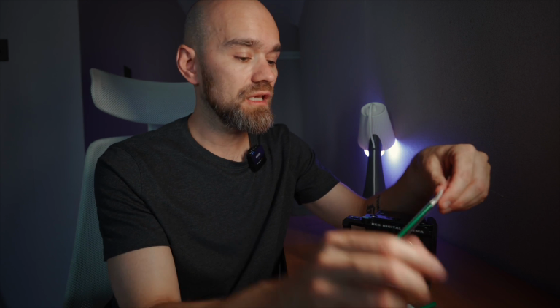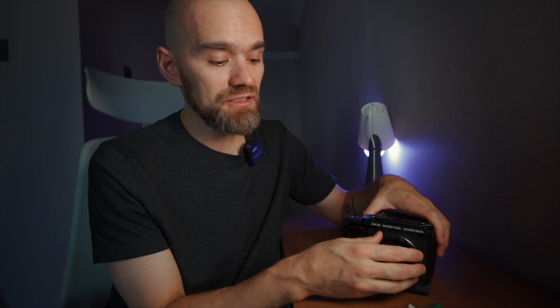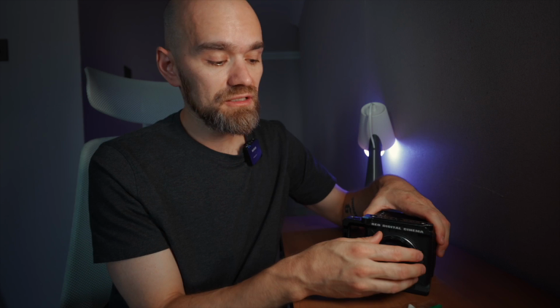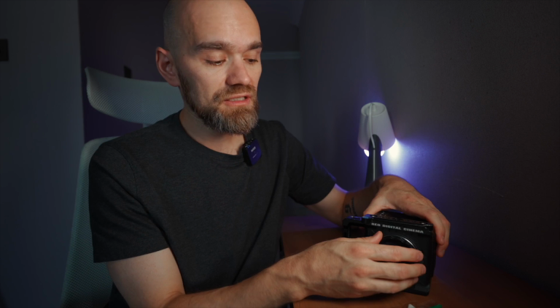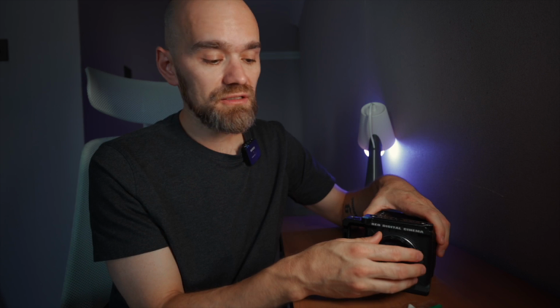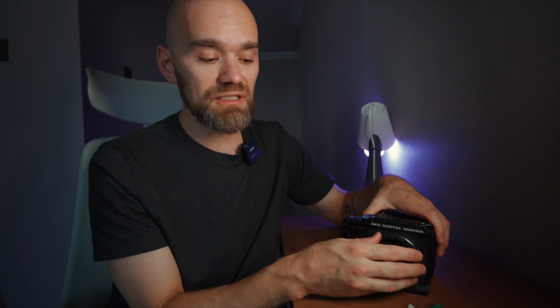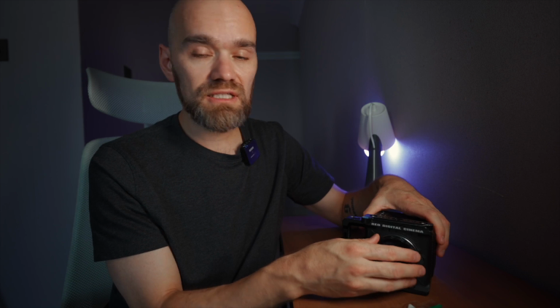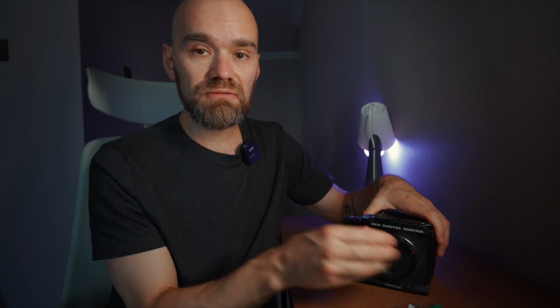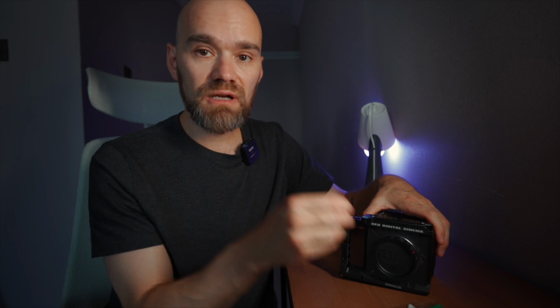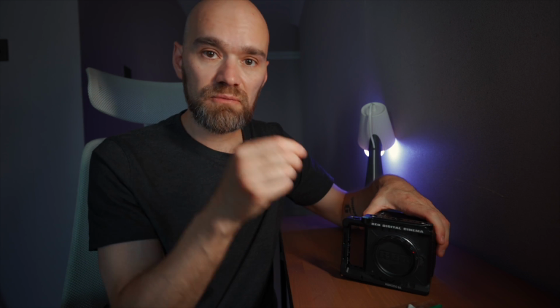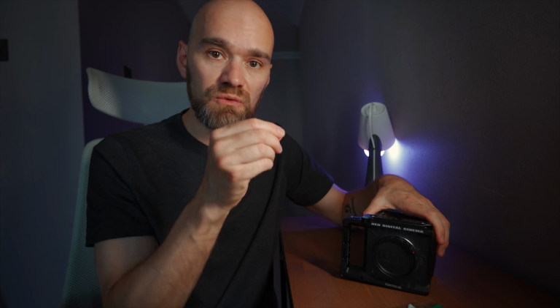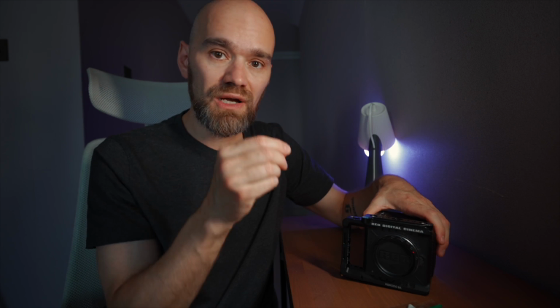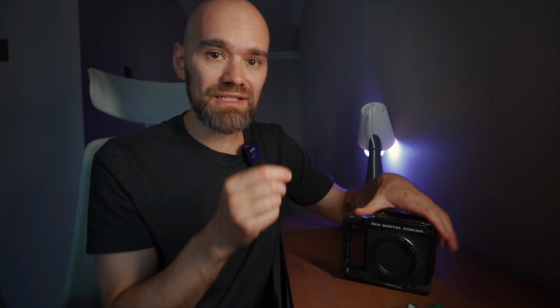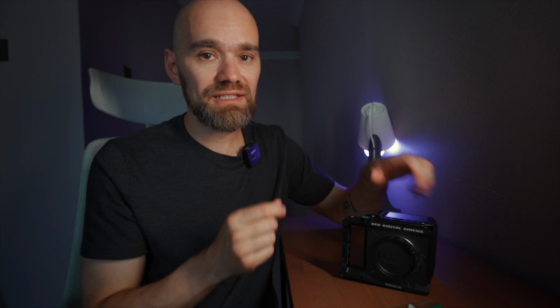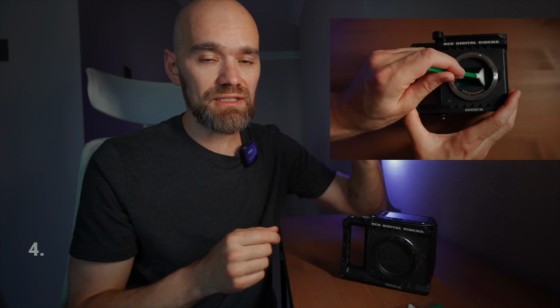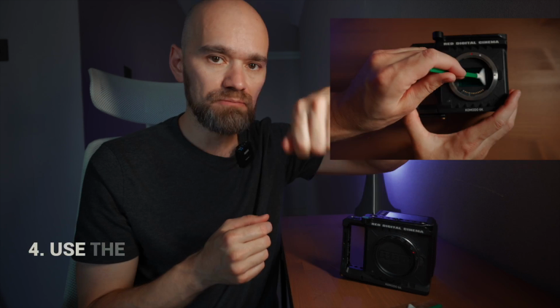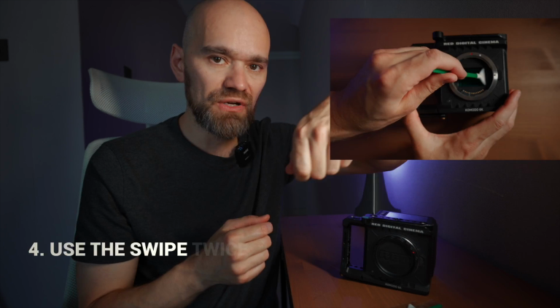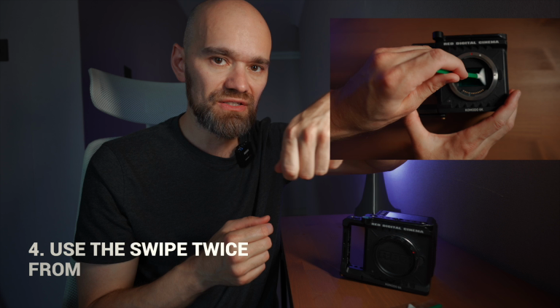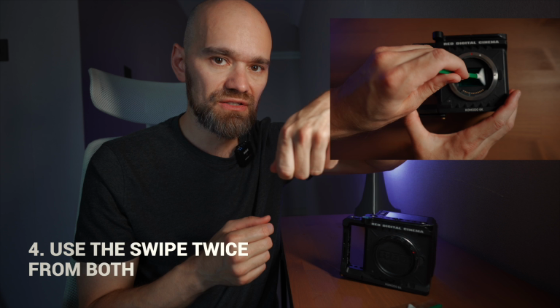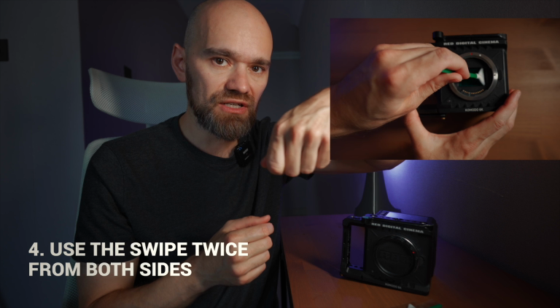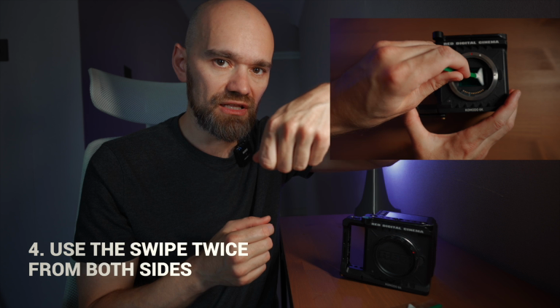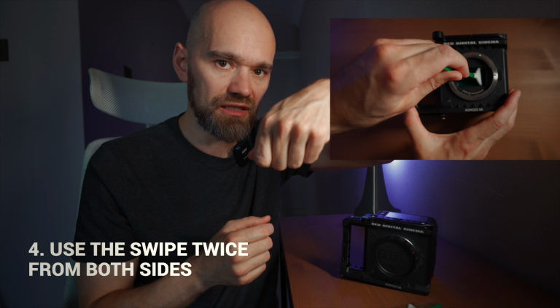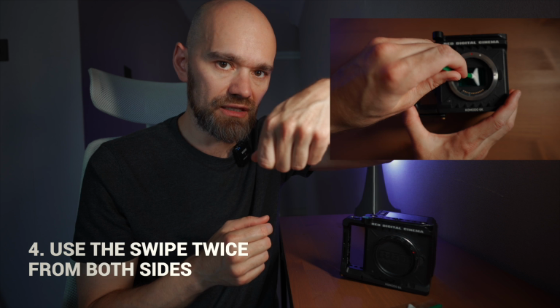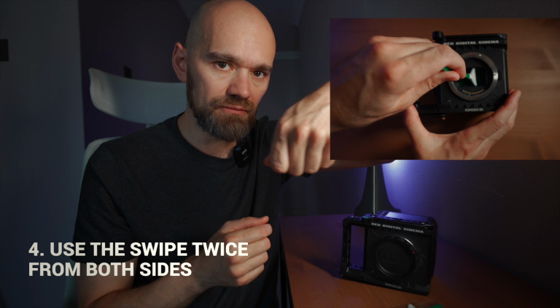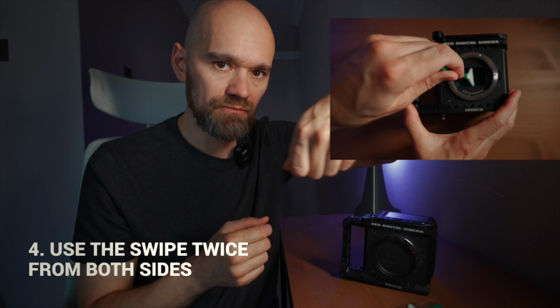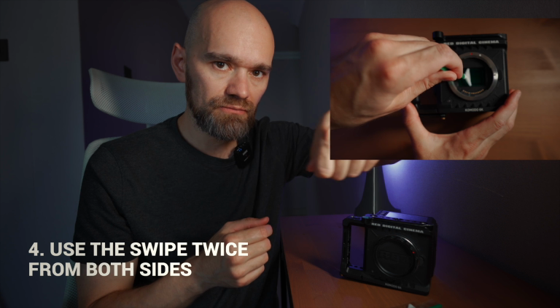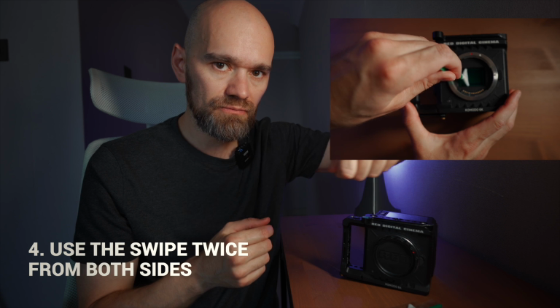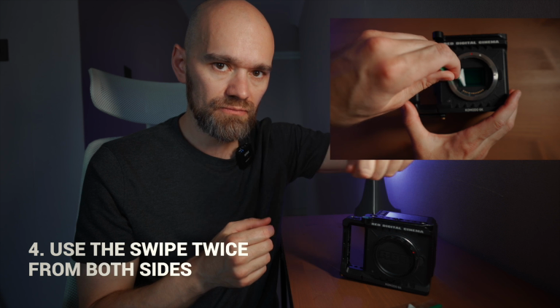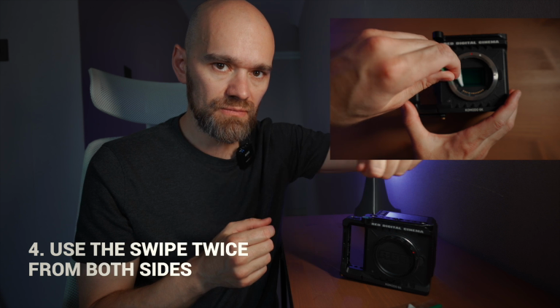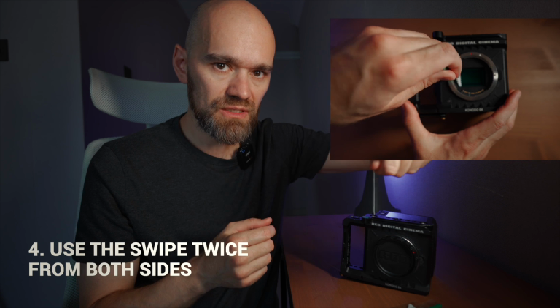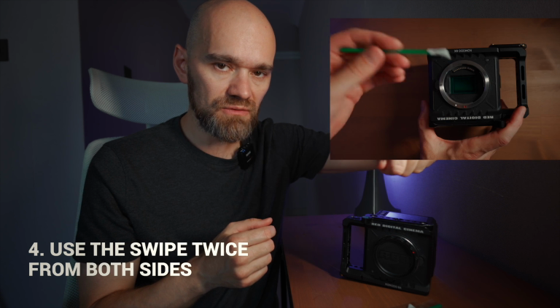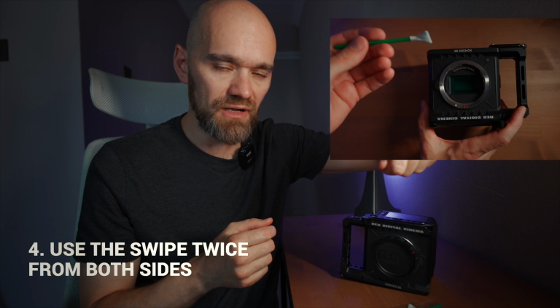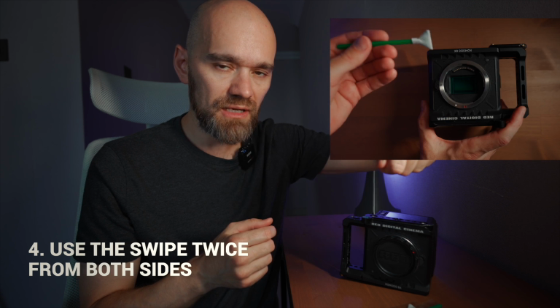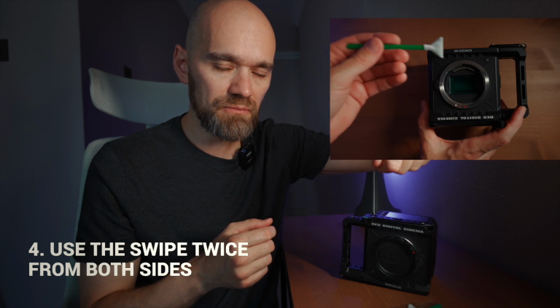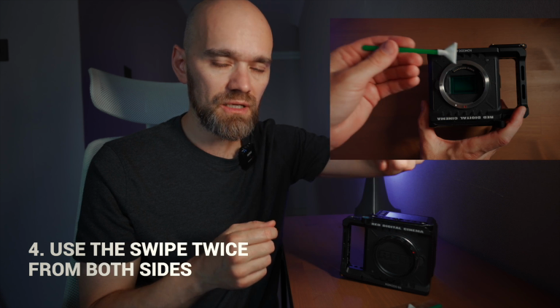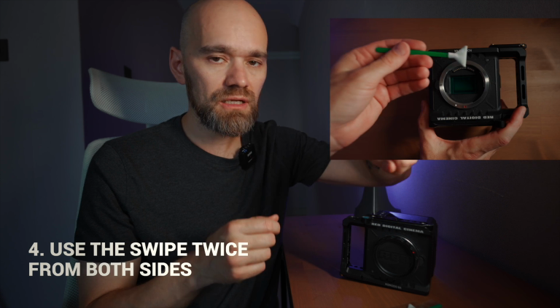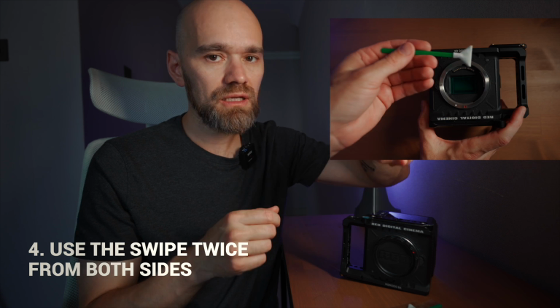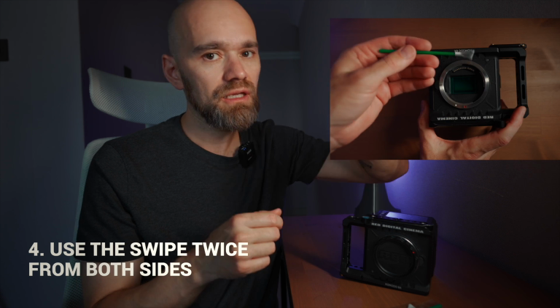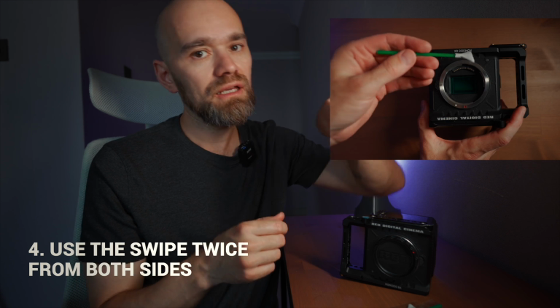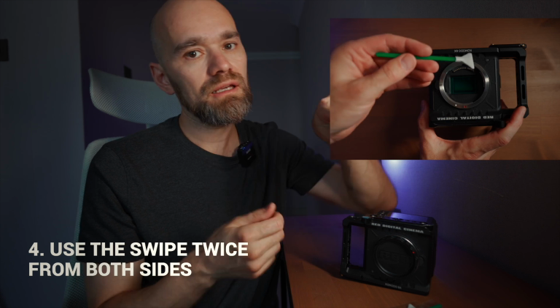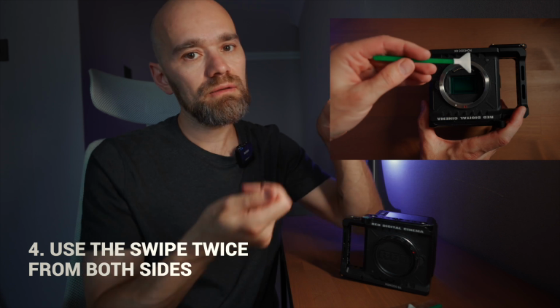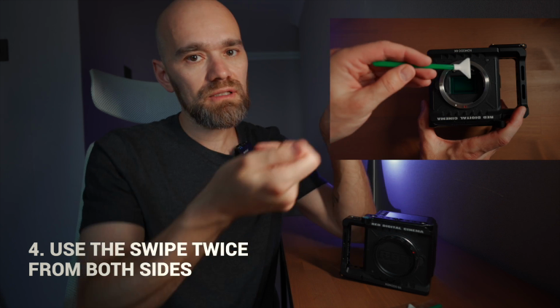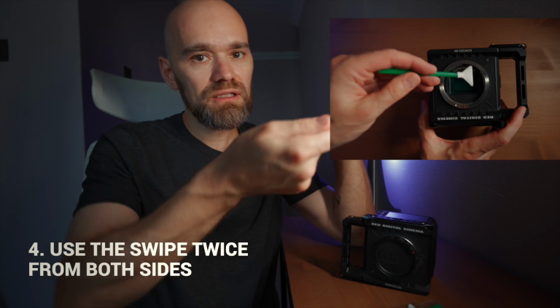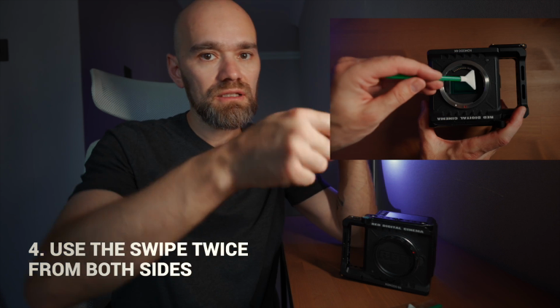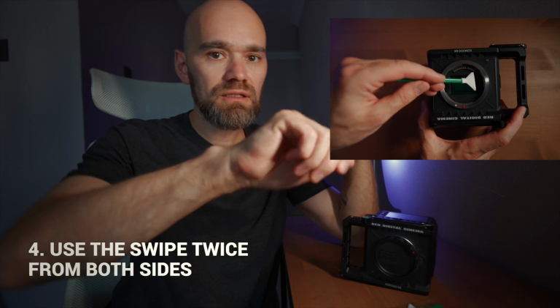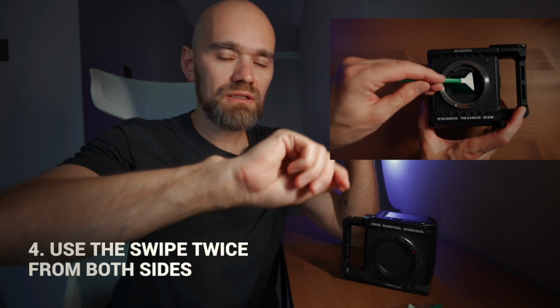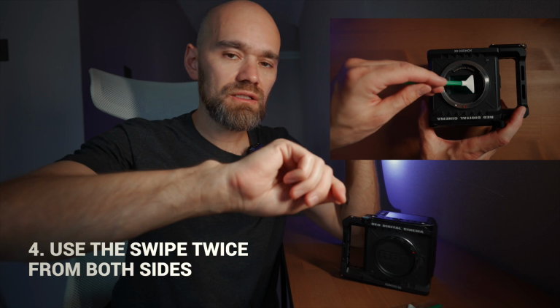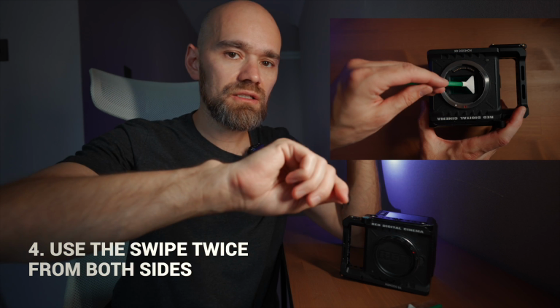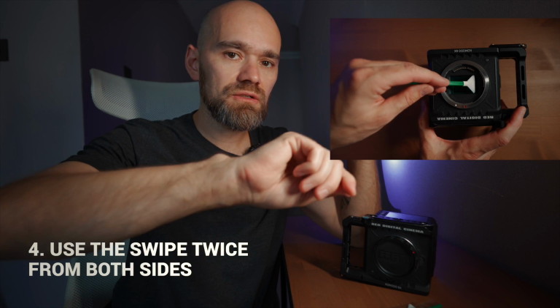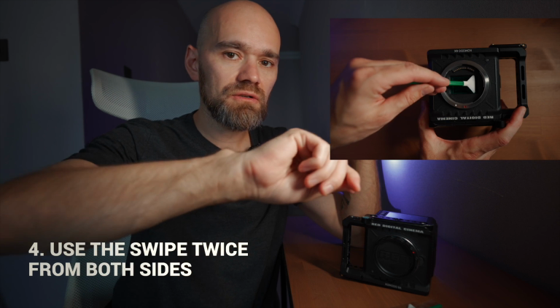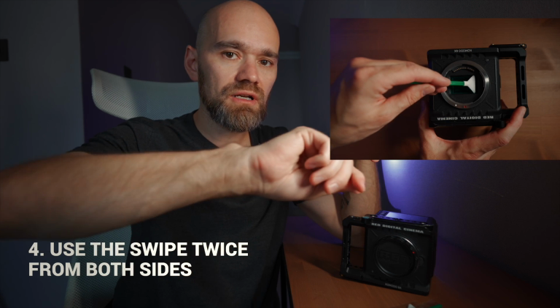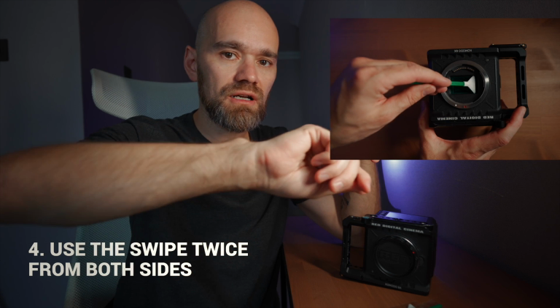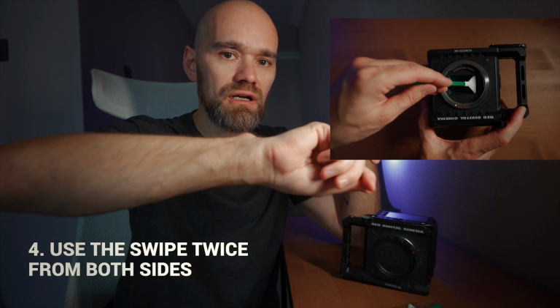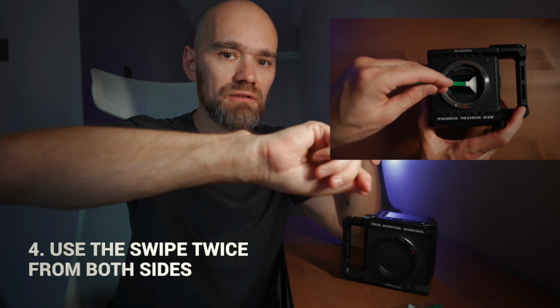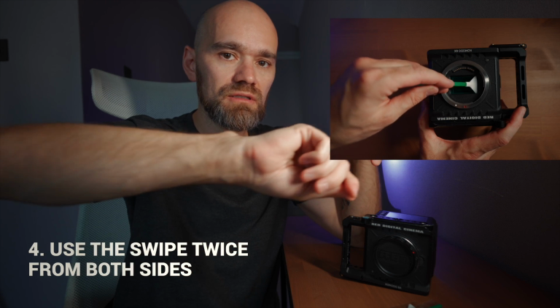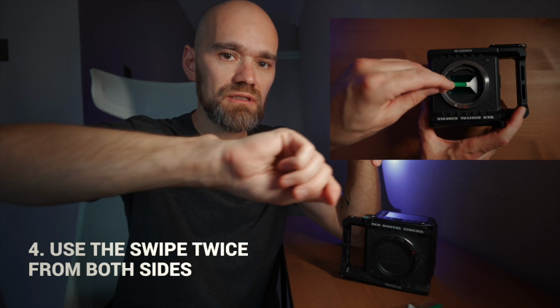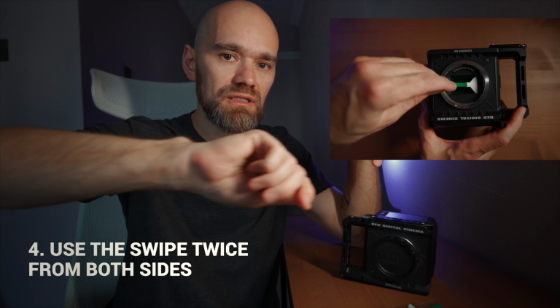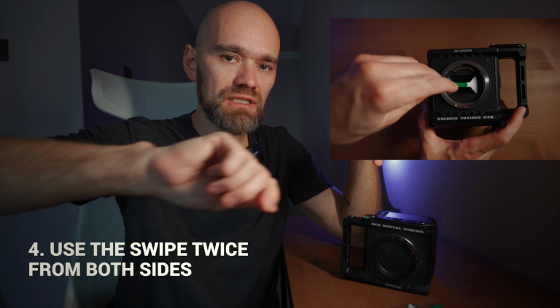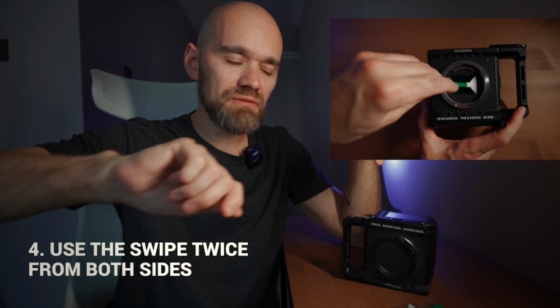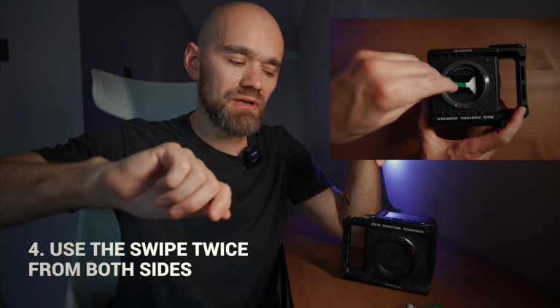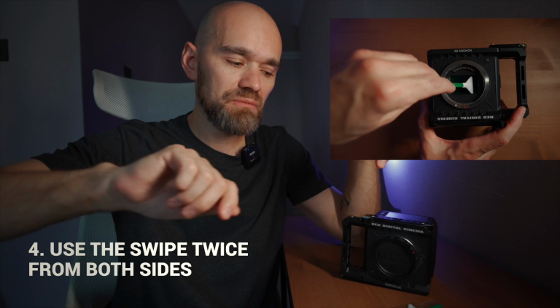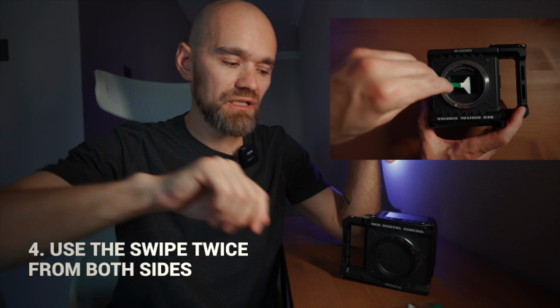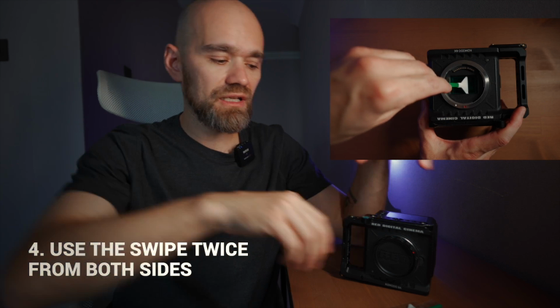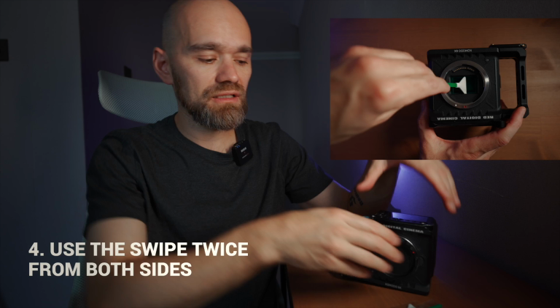Just use the swab twice: press gently, swipe, then turn it around and swipe again.